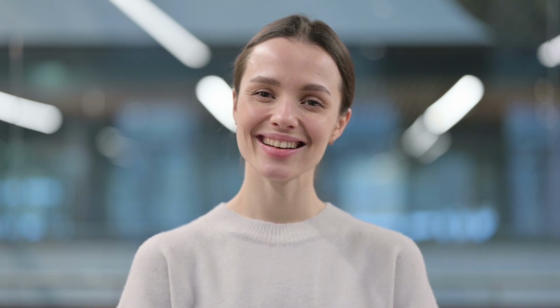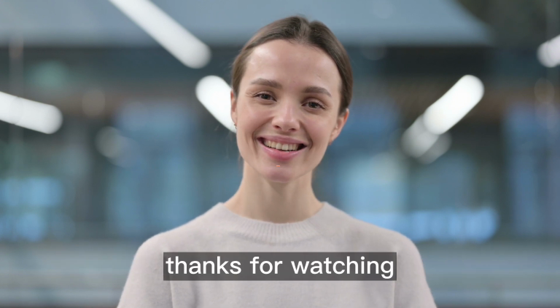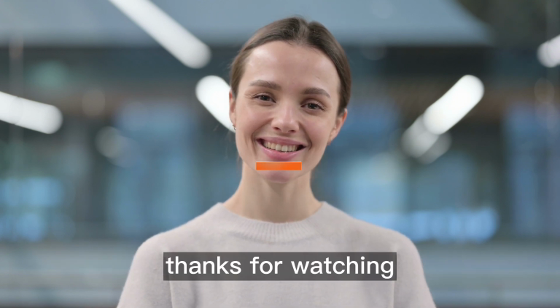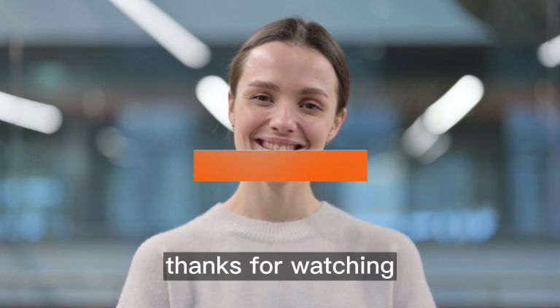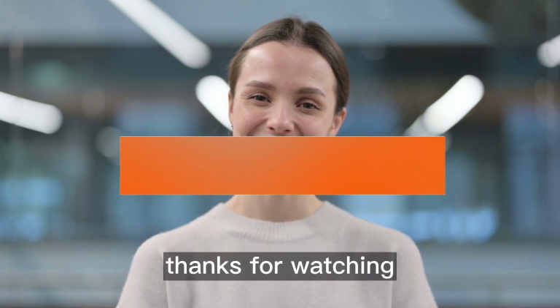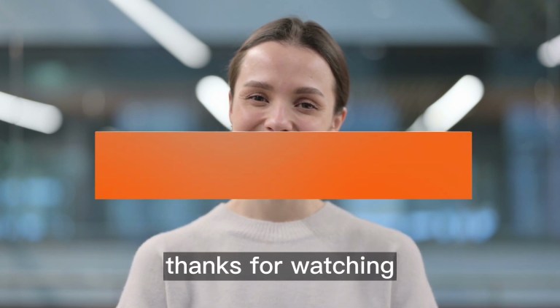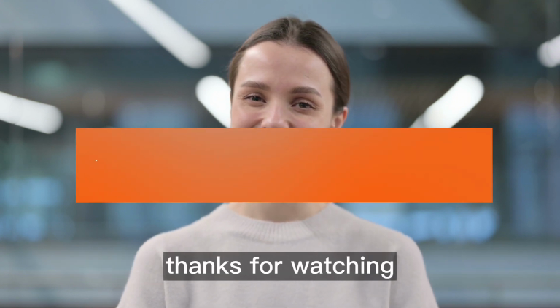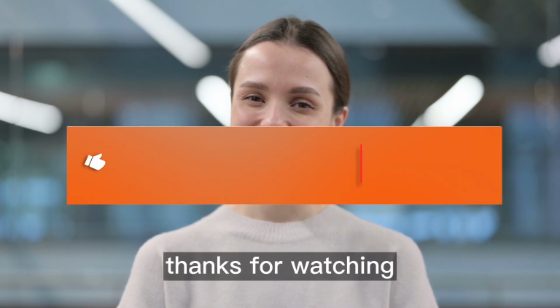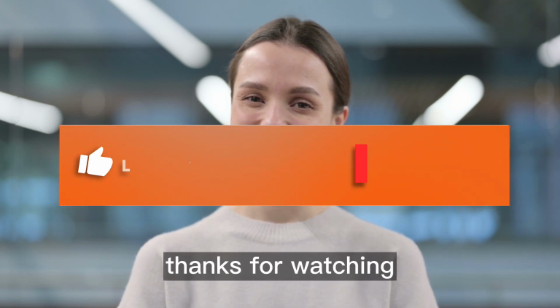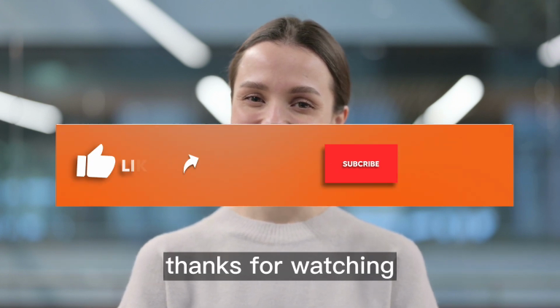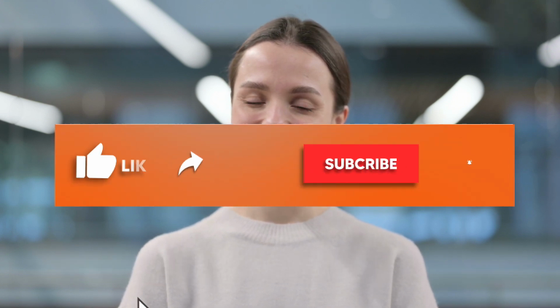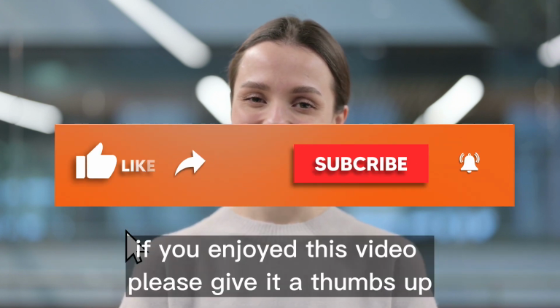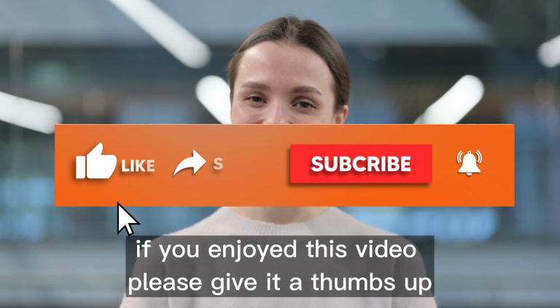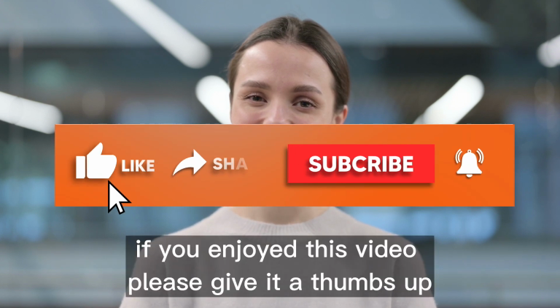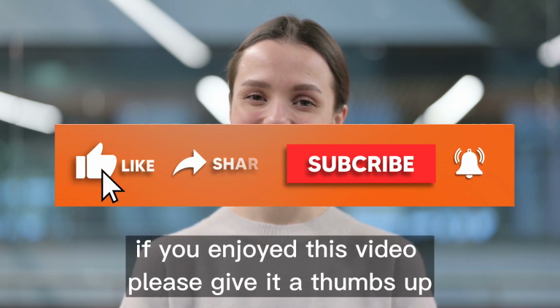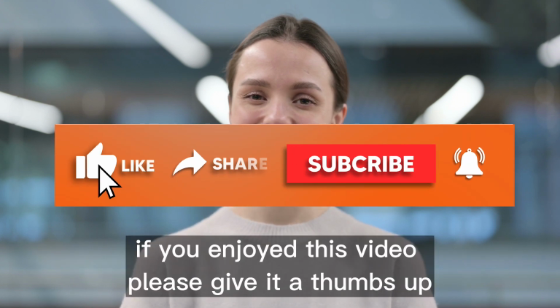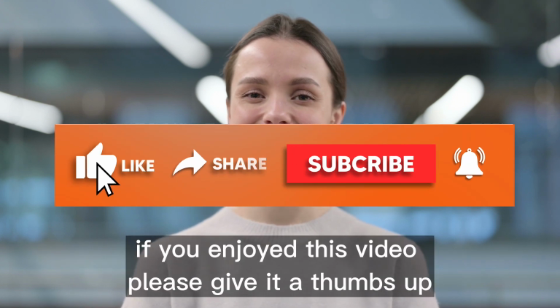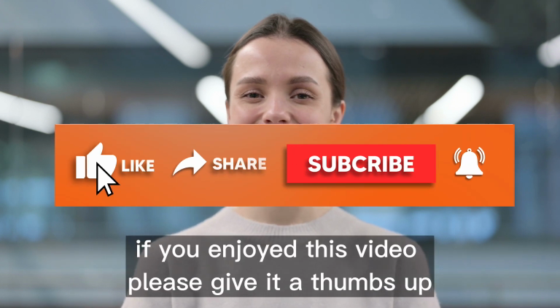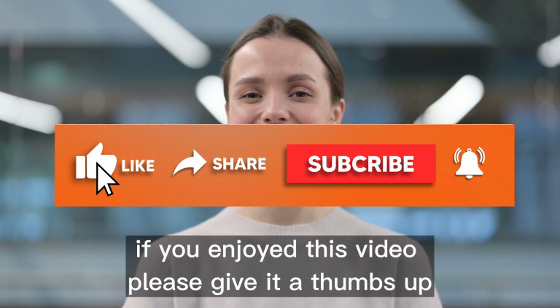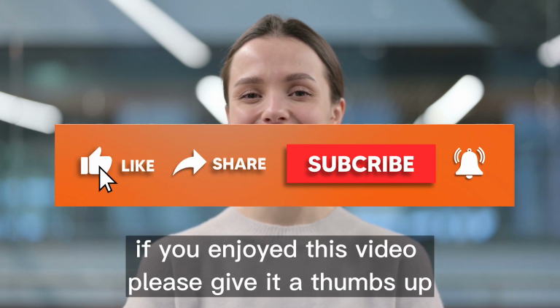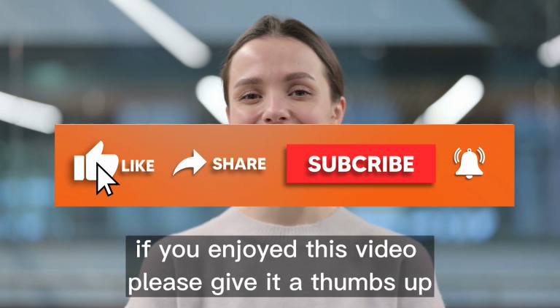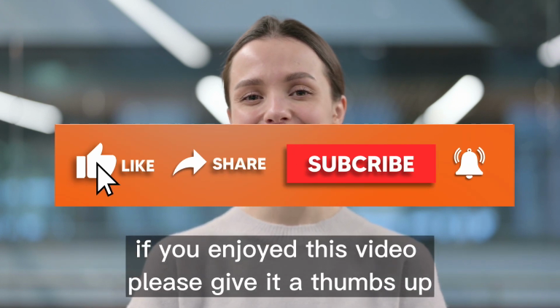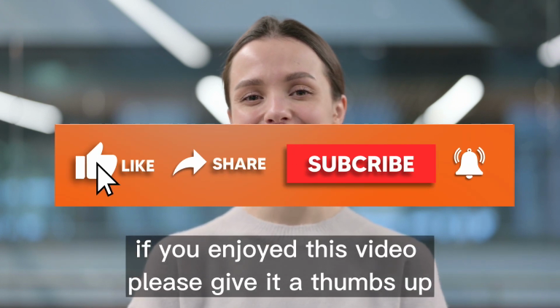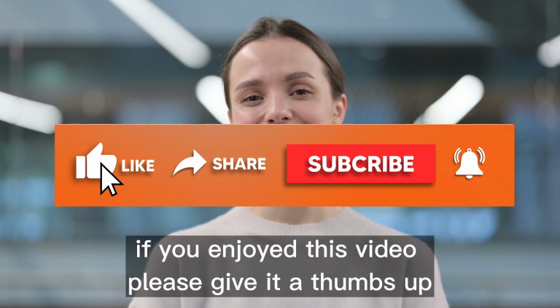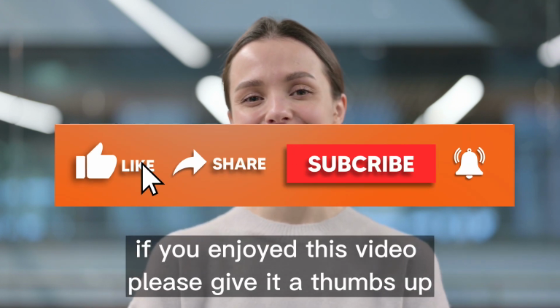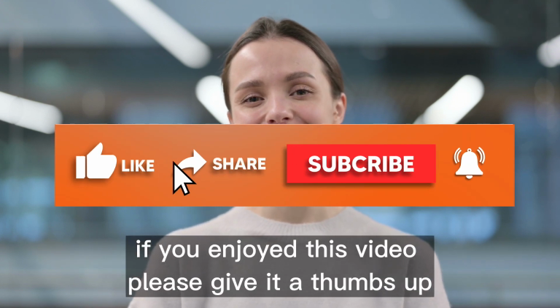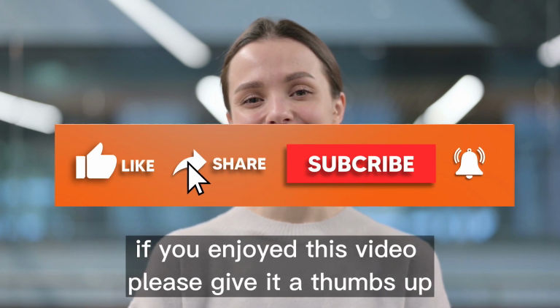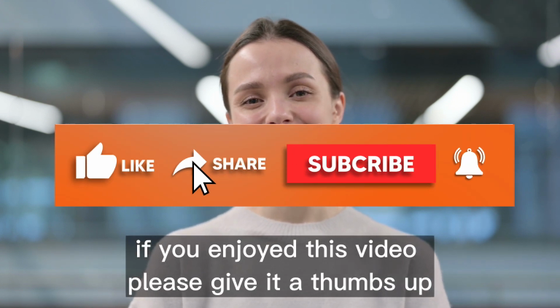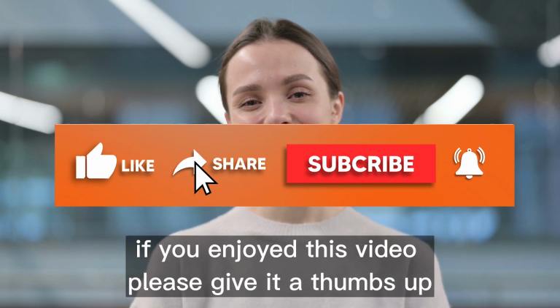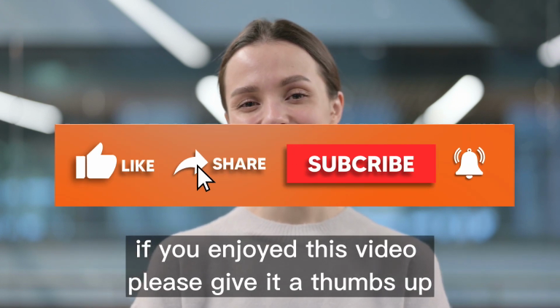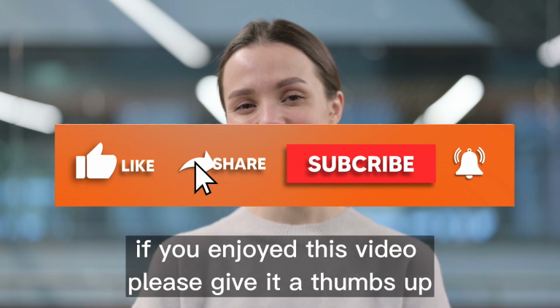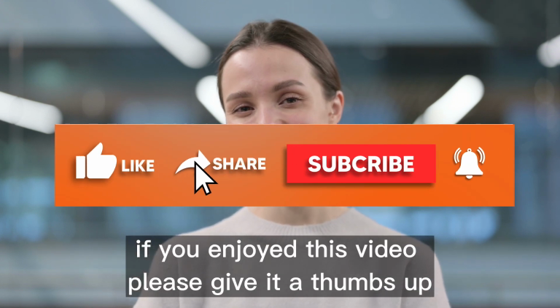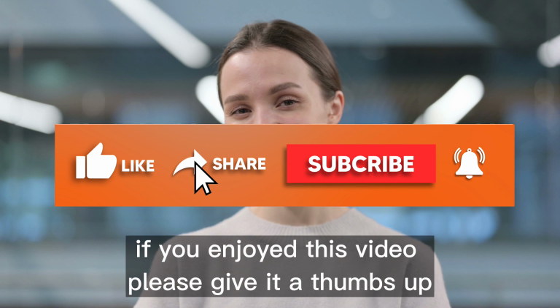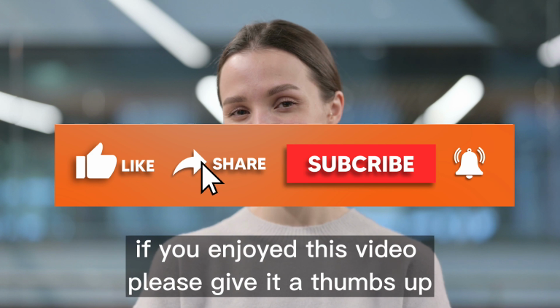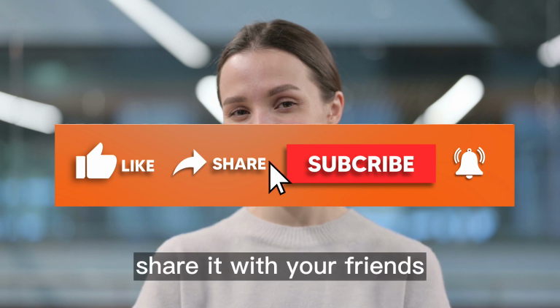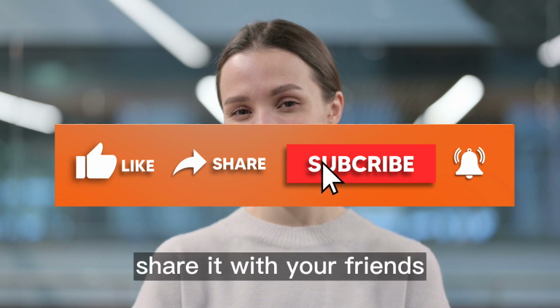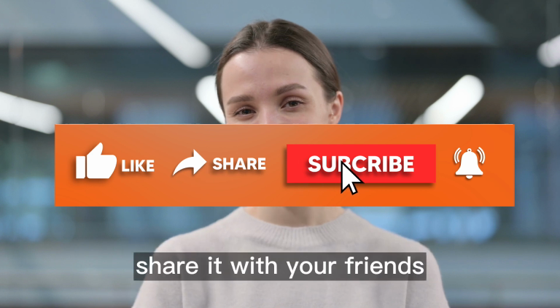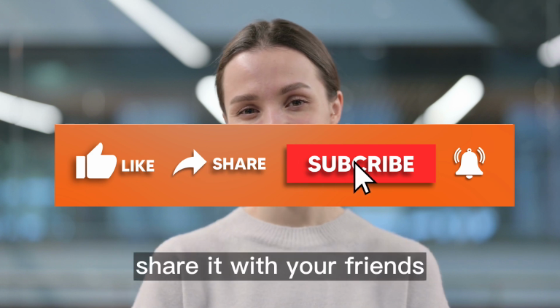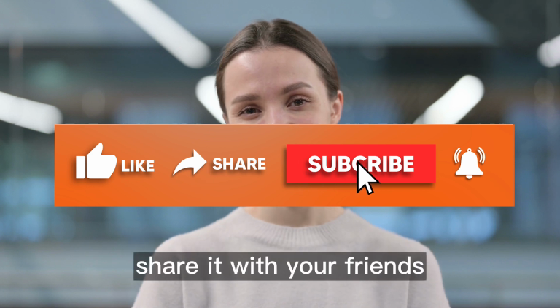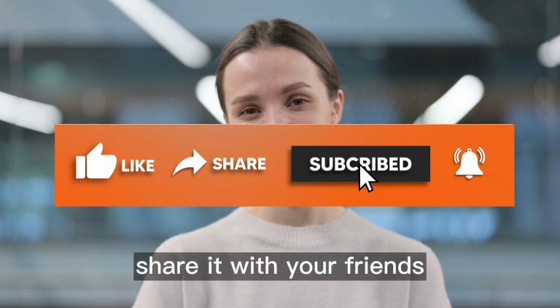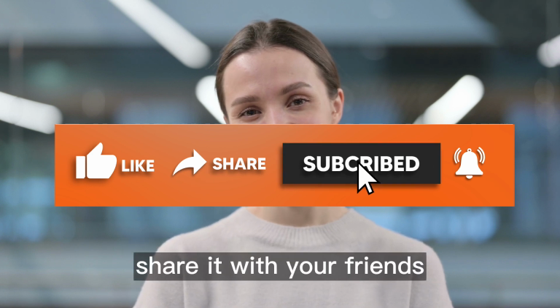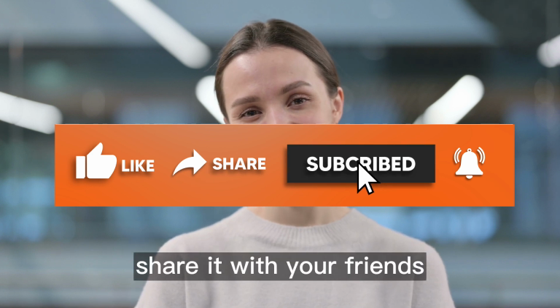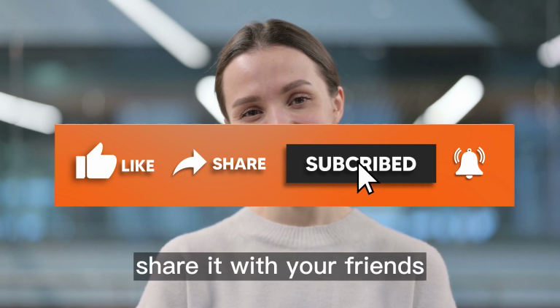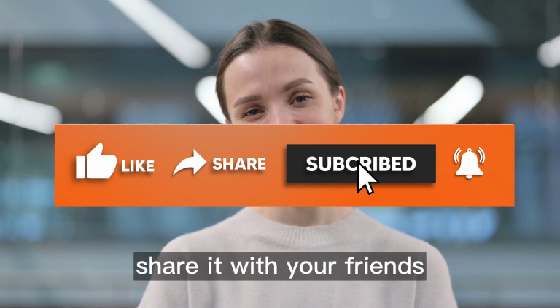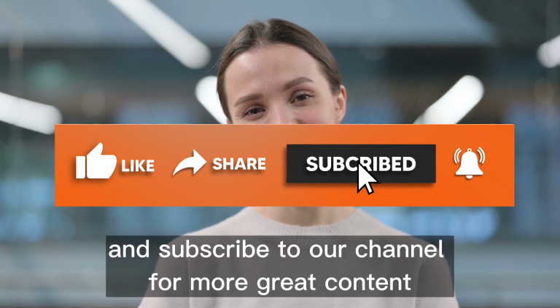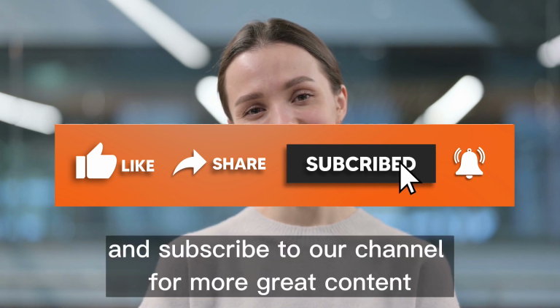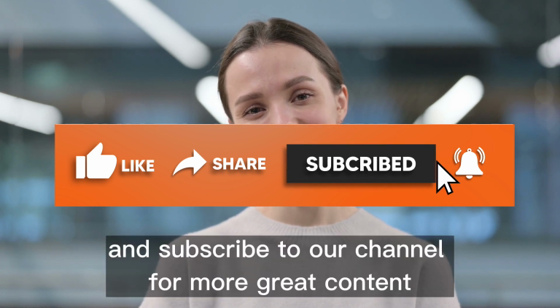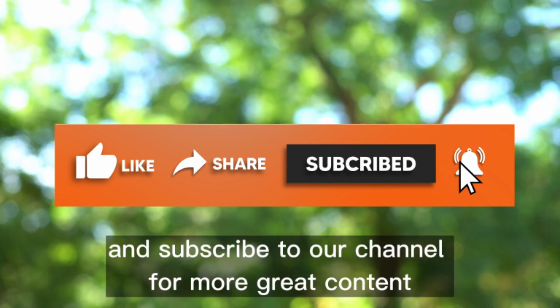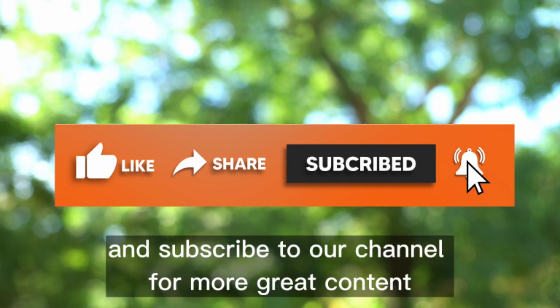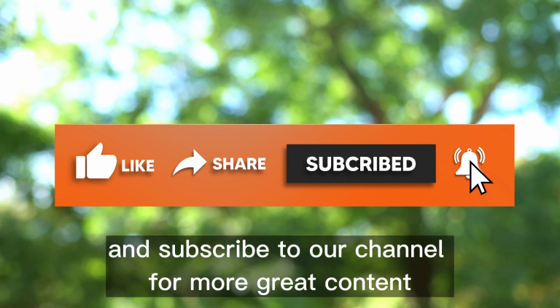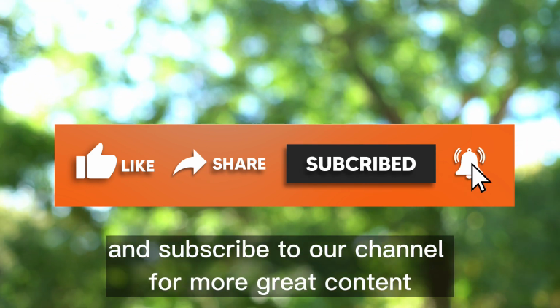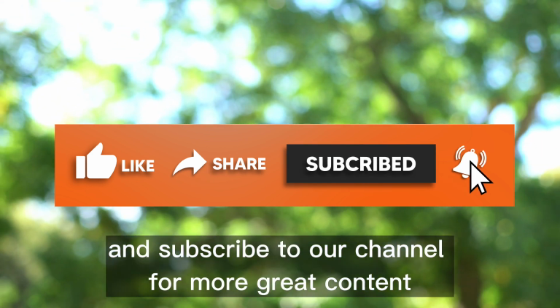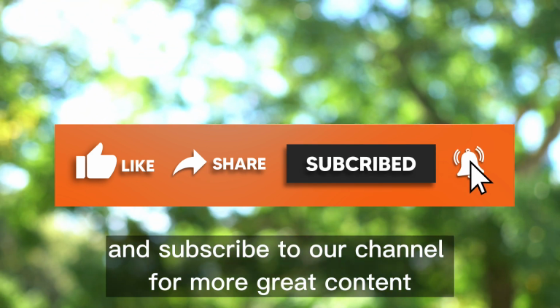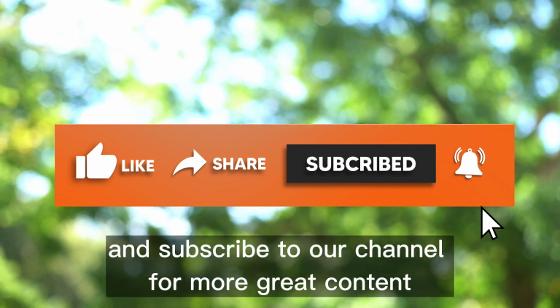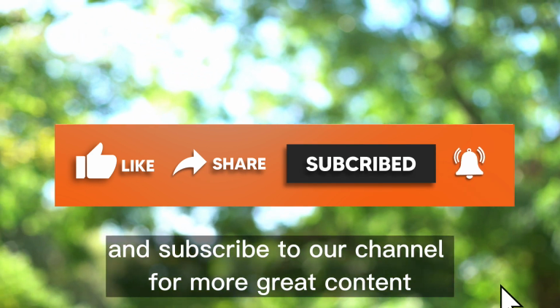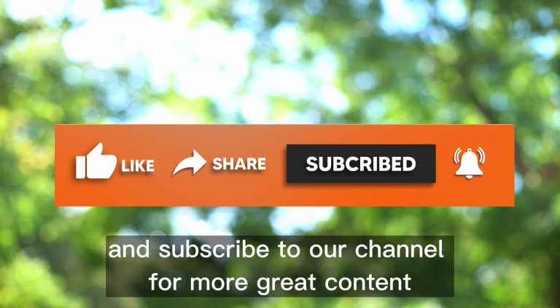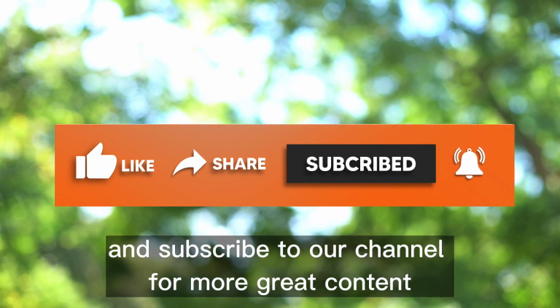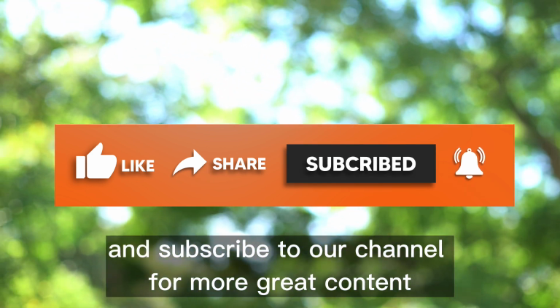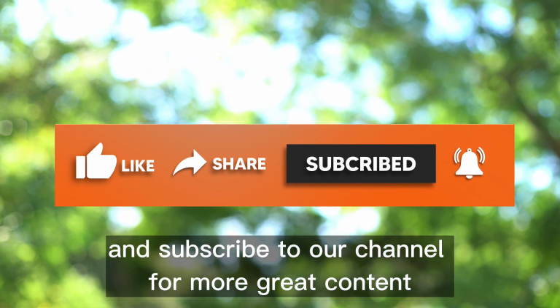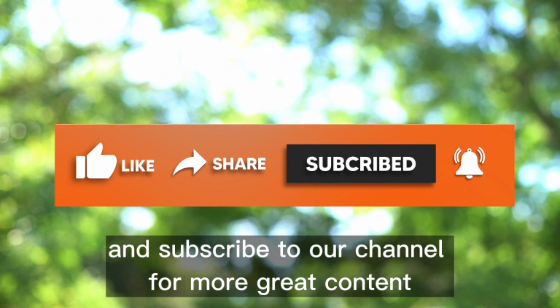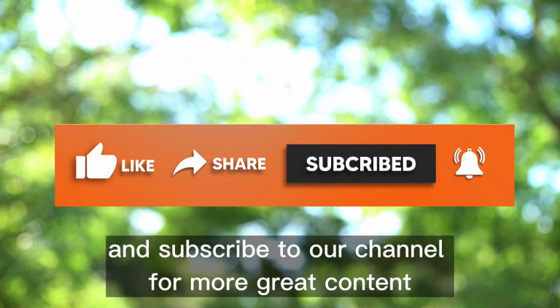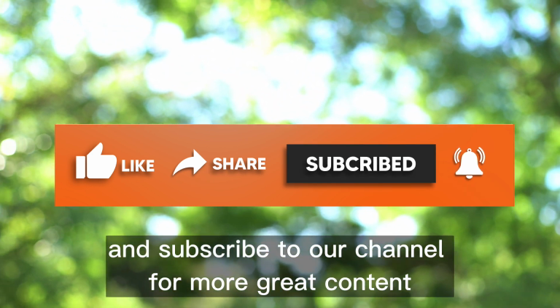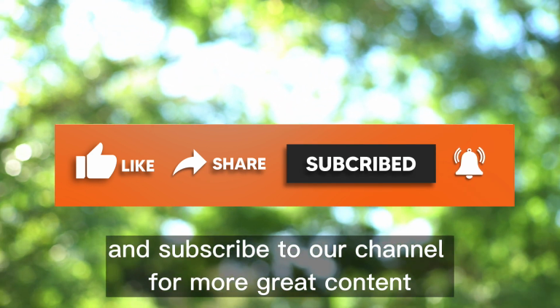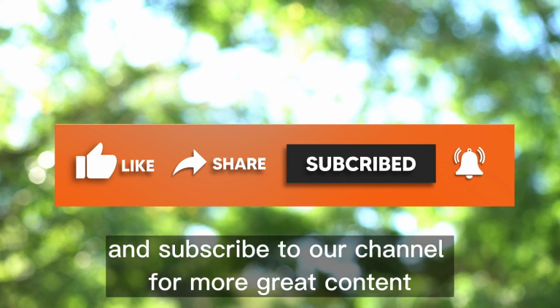Thanks for watching. If you enjoyed this video, please give it a thumbs up, share it with your friends, and subscribe to our channel for more great content.